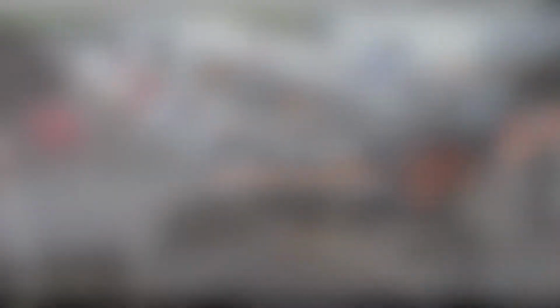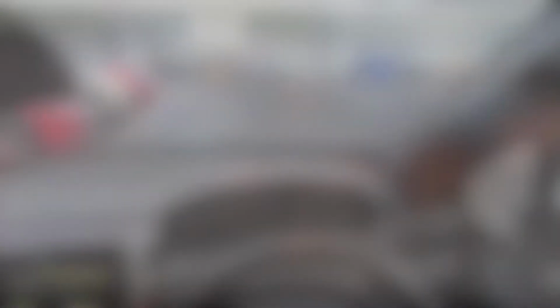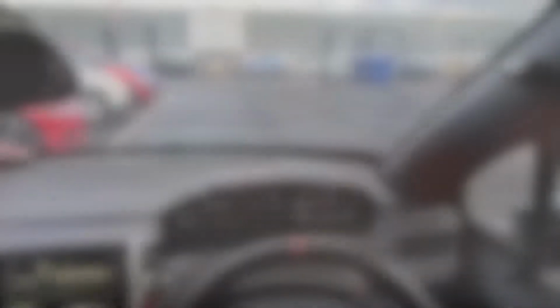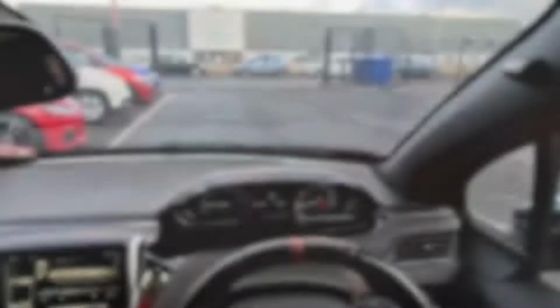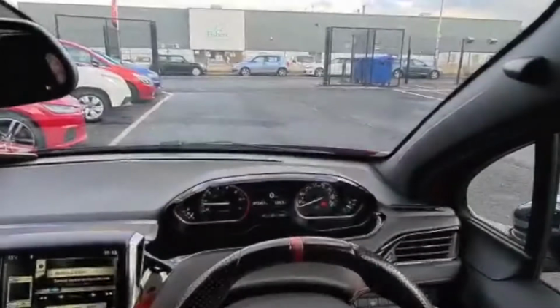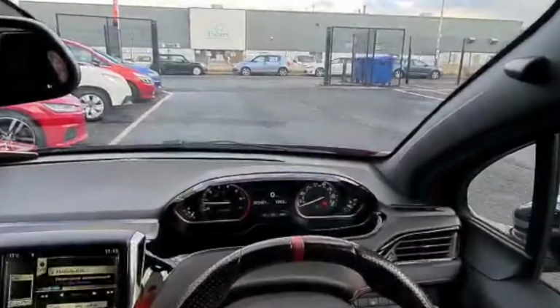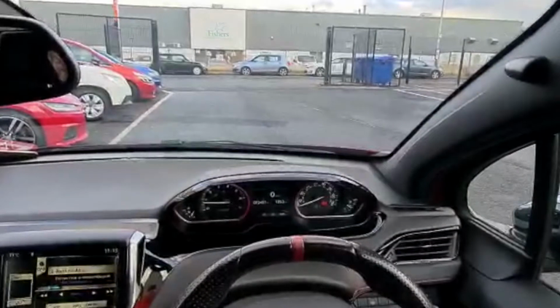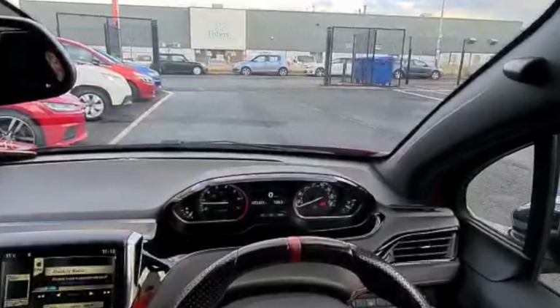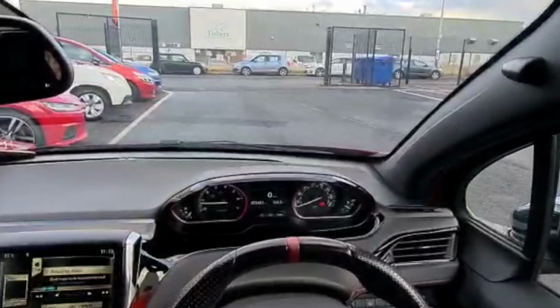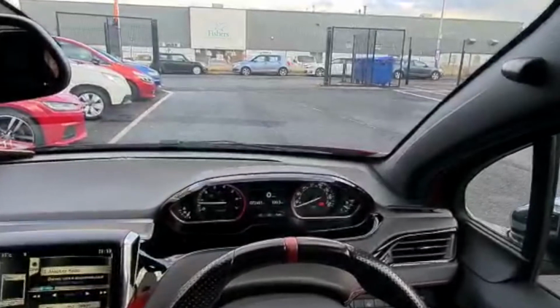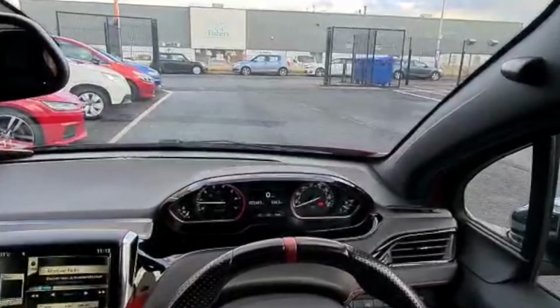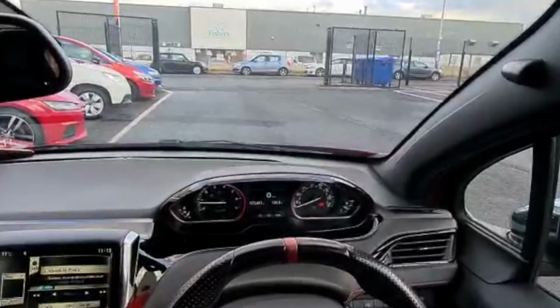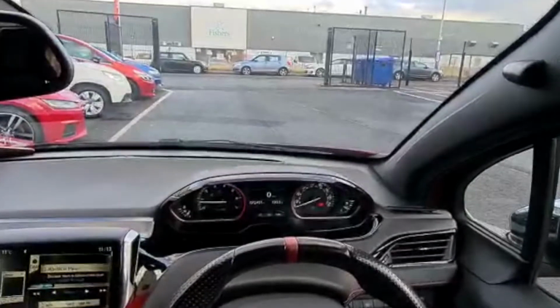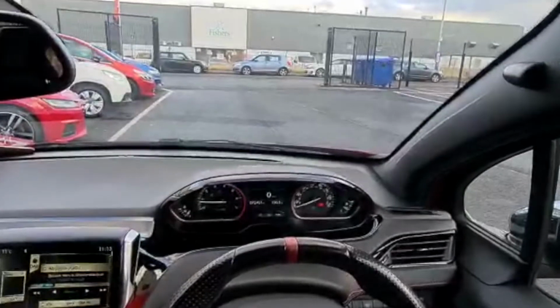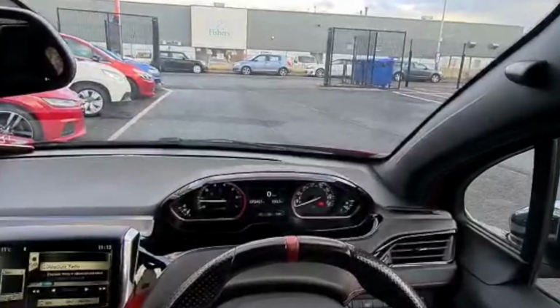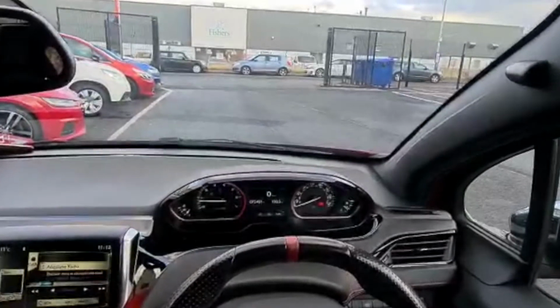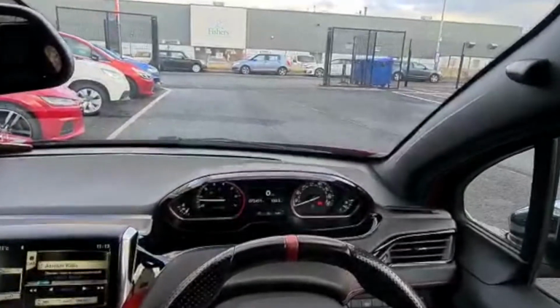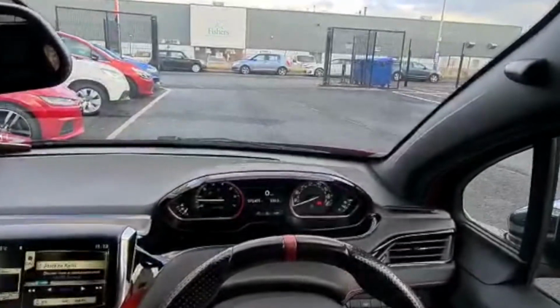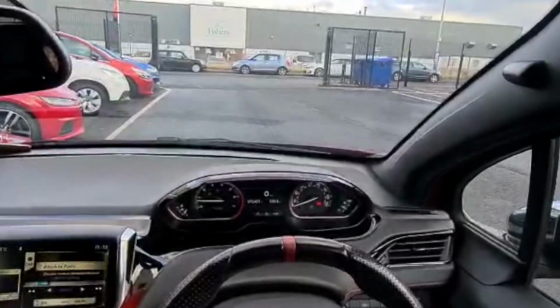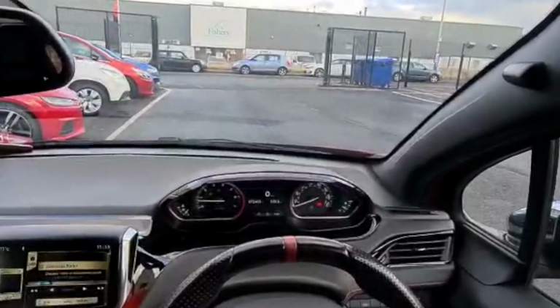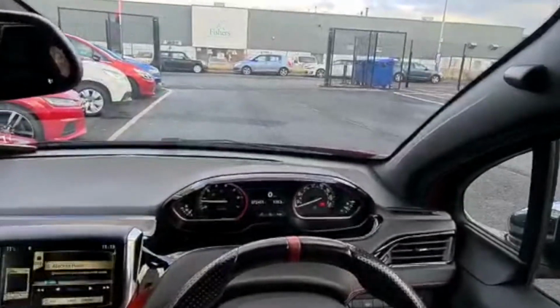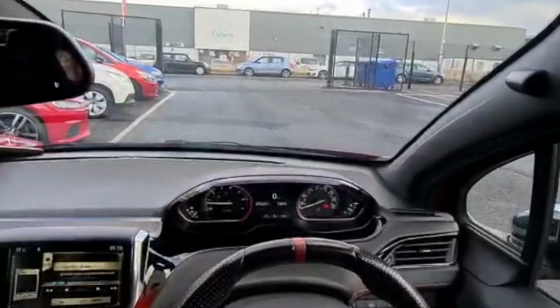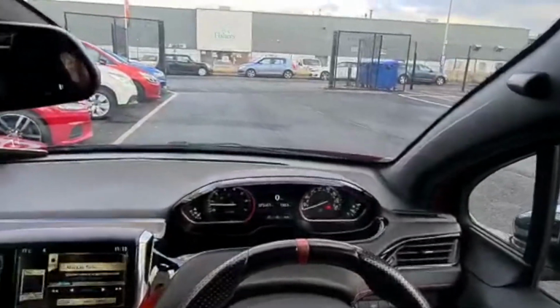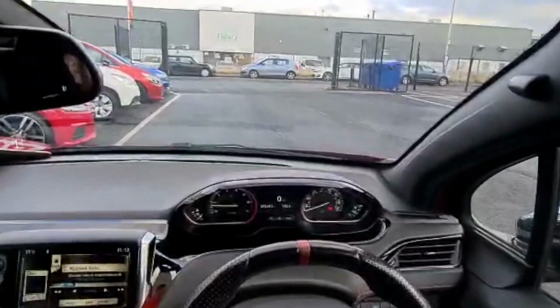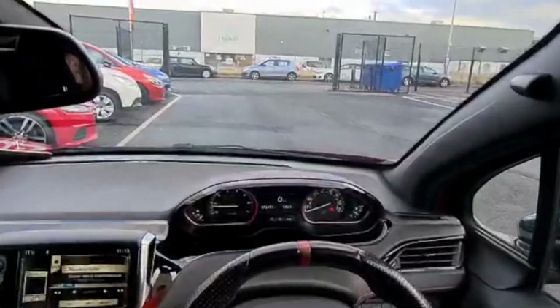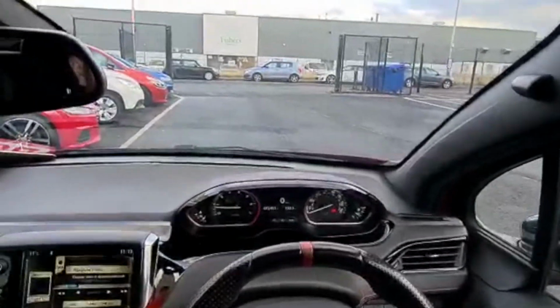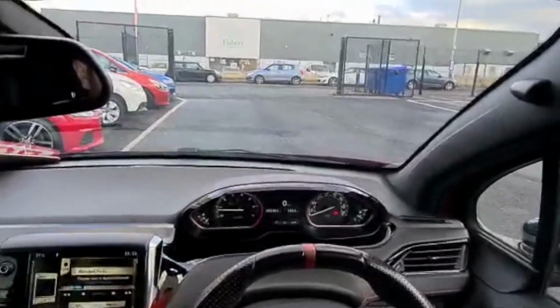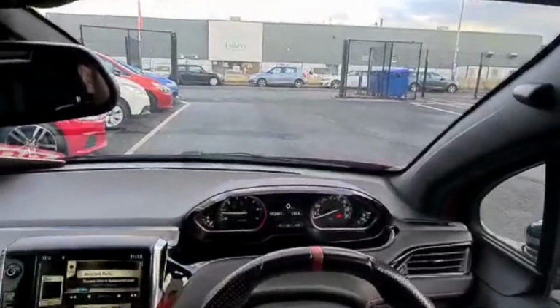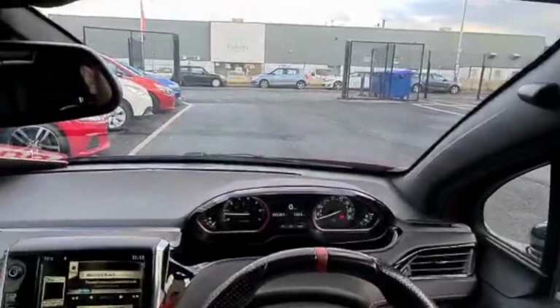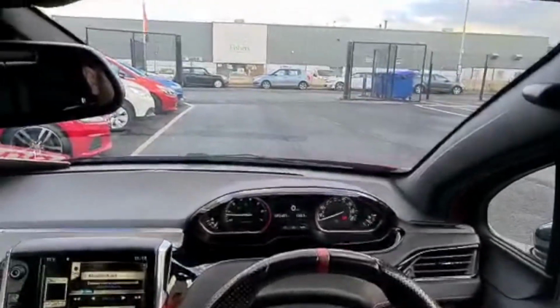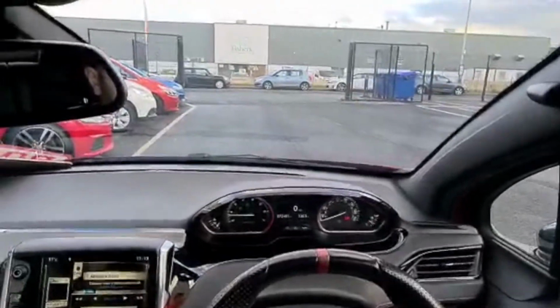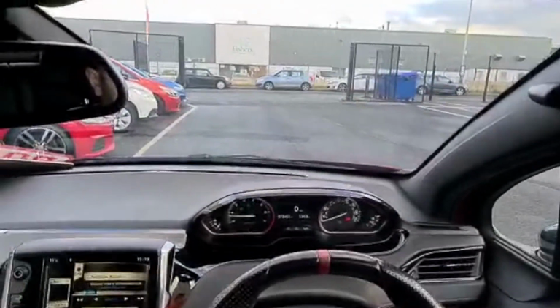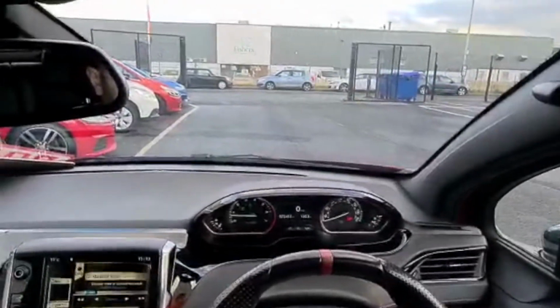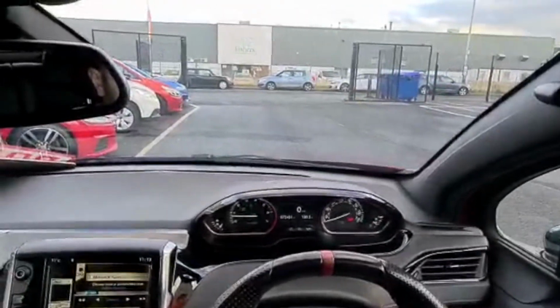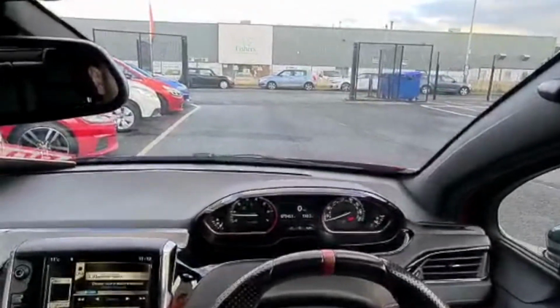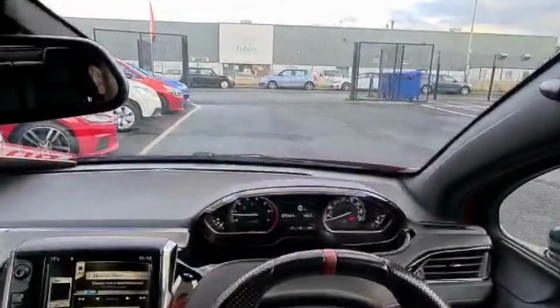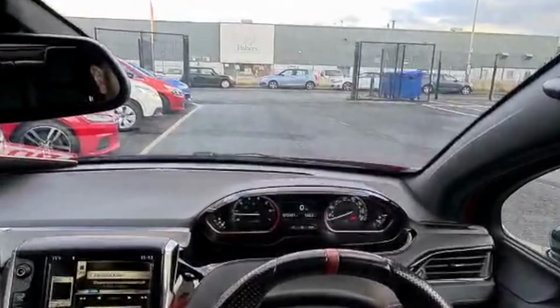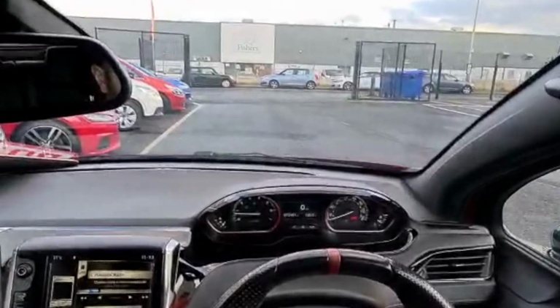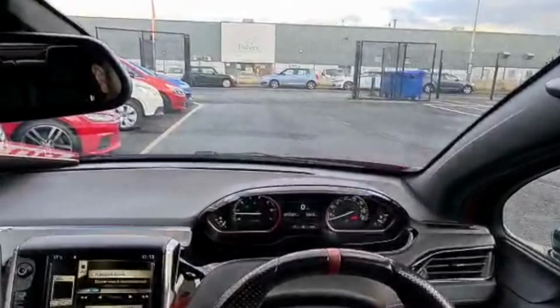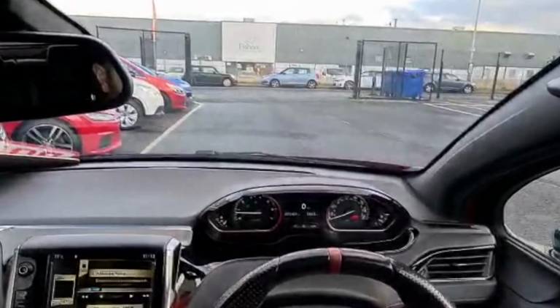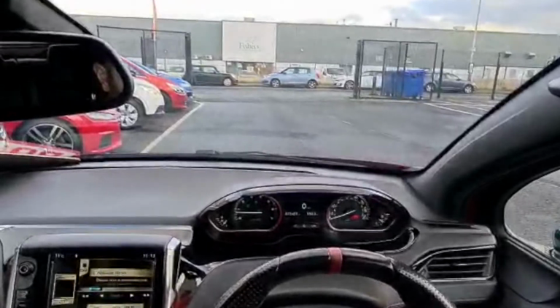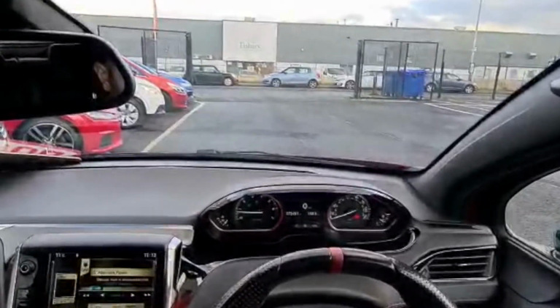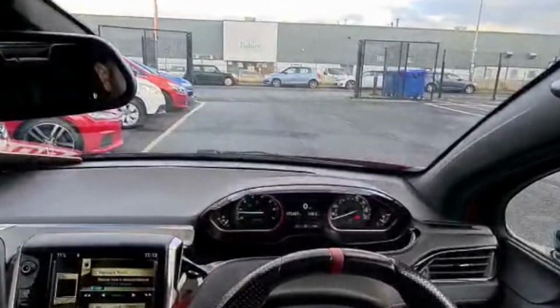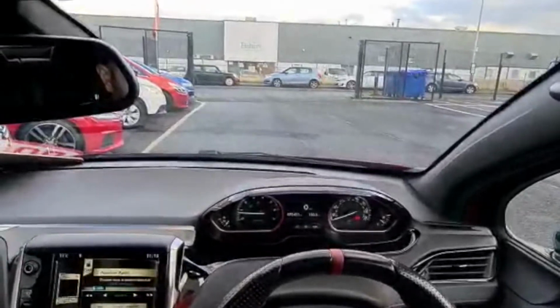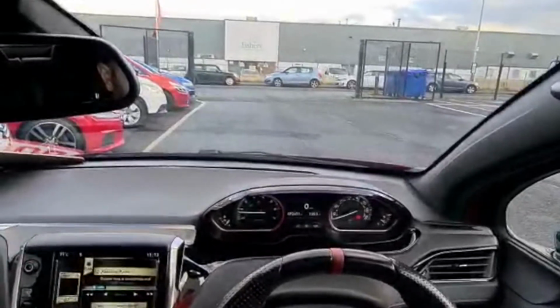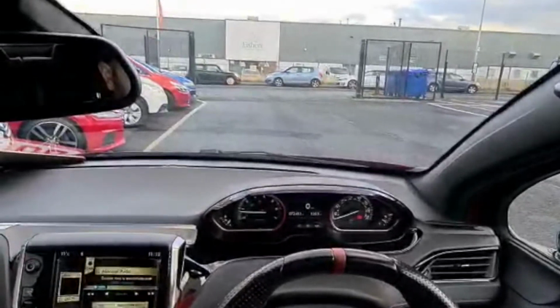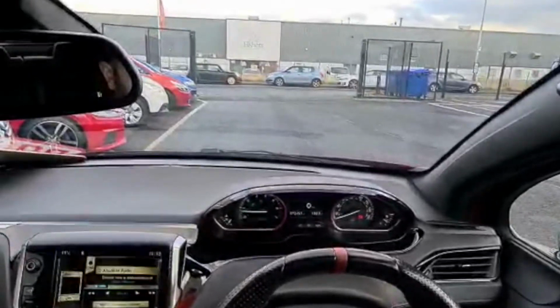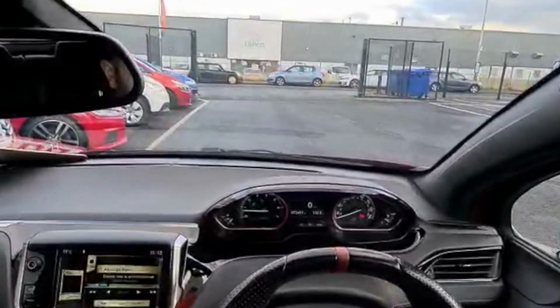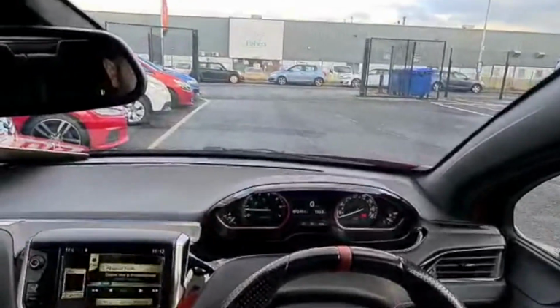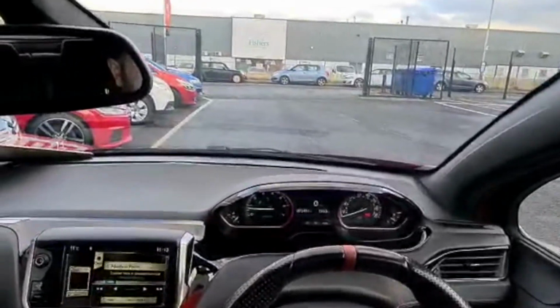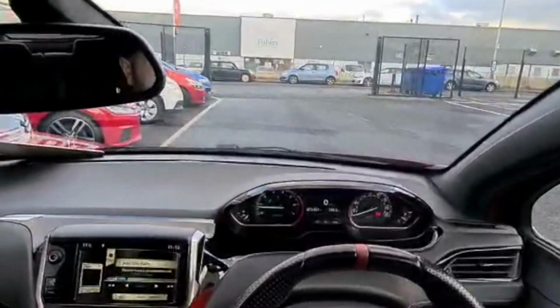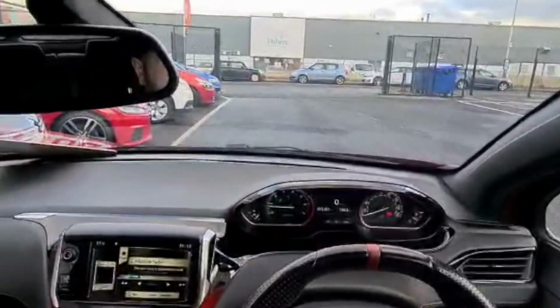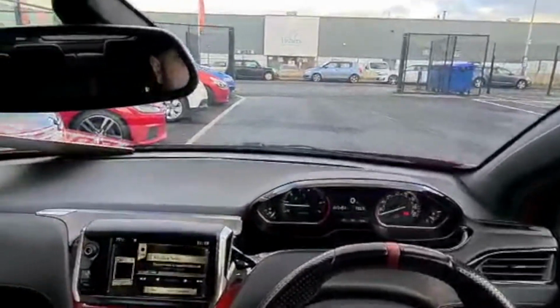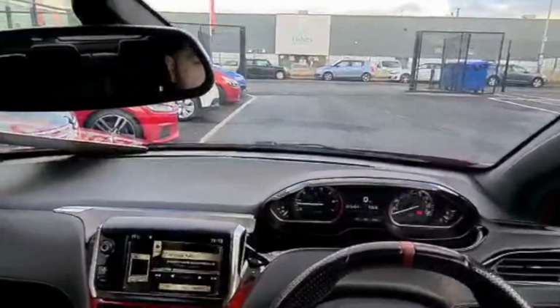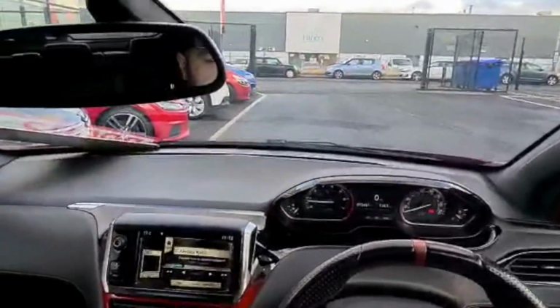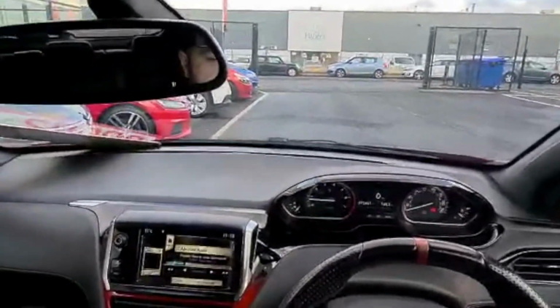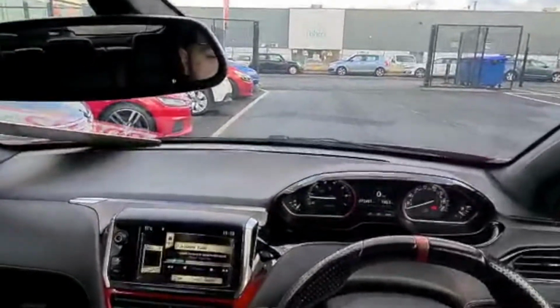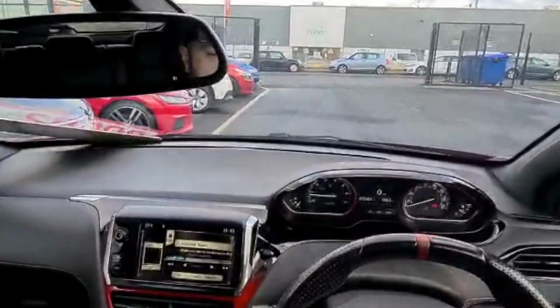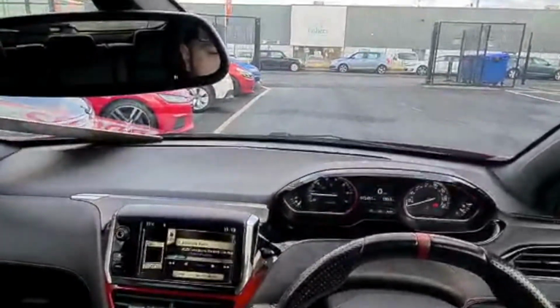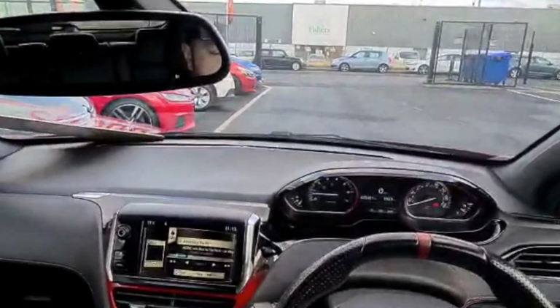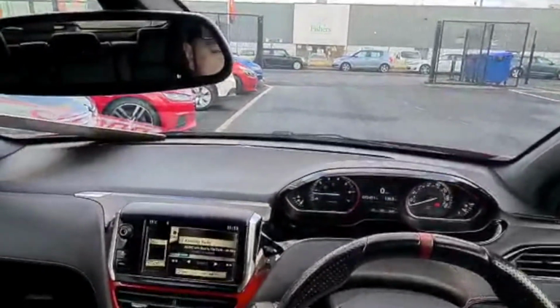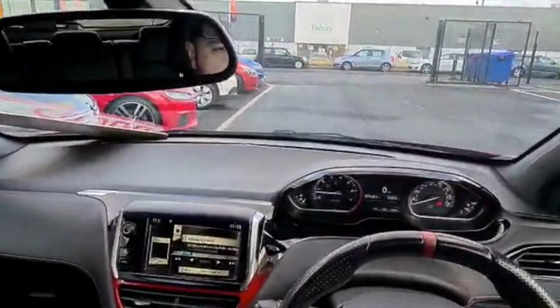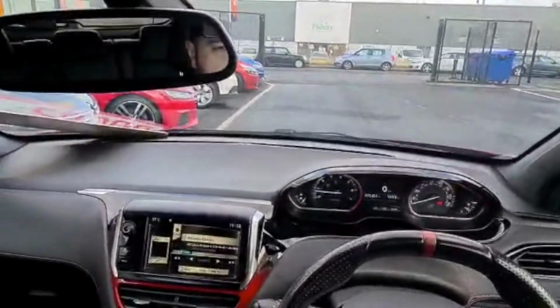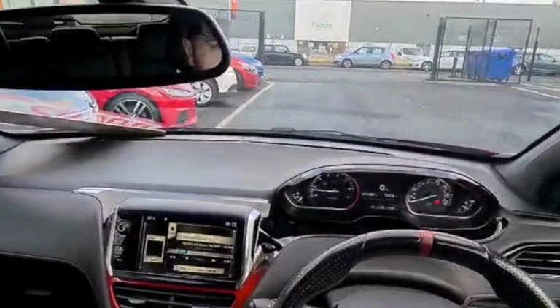Hi there, it's Andy from JM Car Sales here. I'm just going to do a short virtual test drive on the Peugeot 208 GTI that we have in stock at the moment.